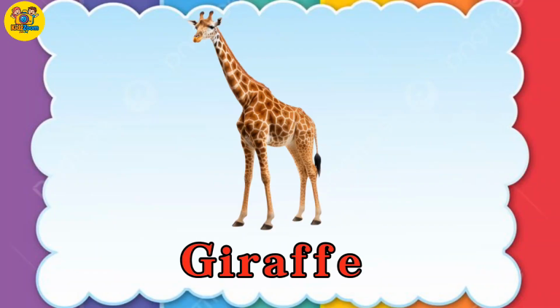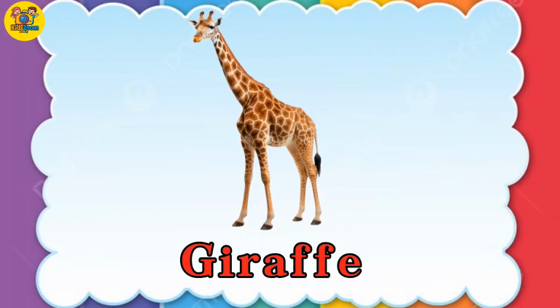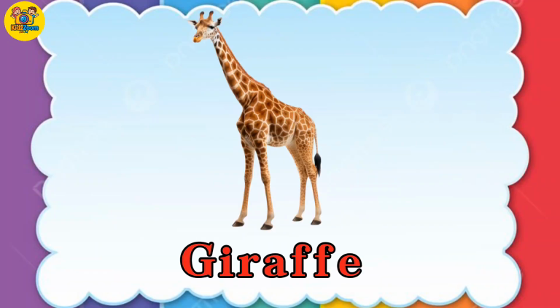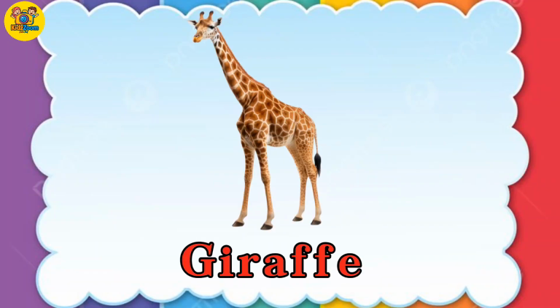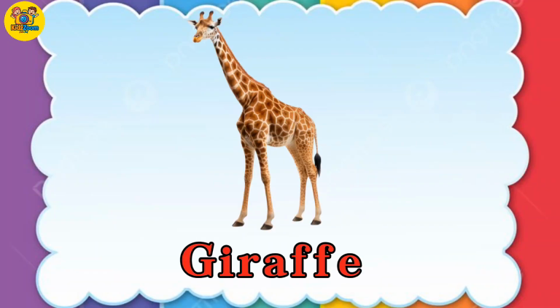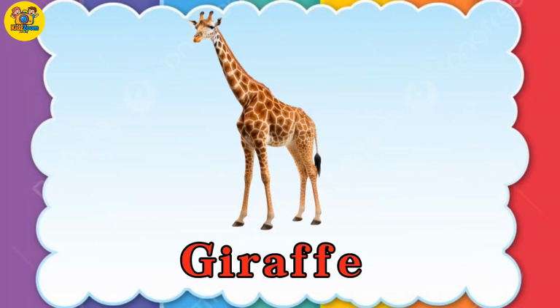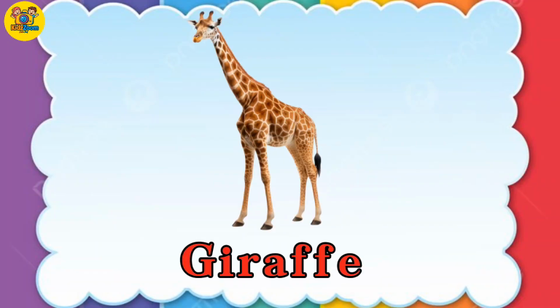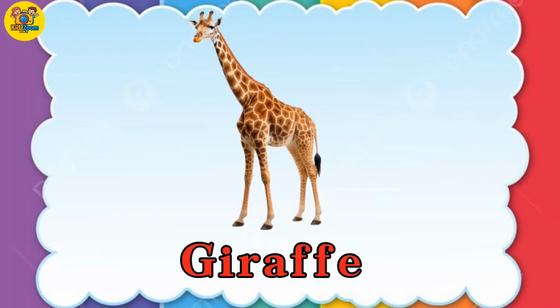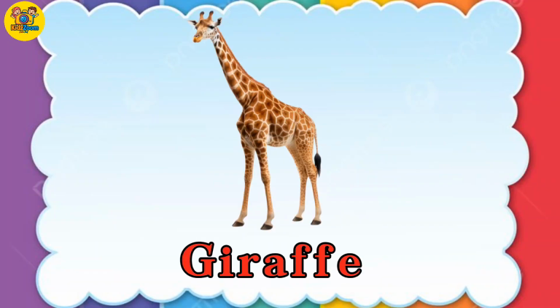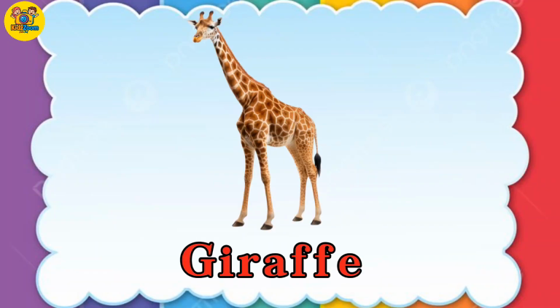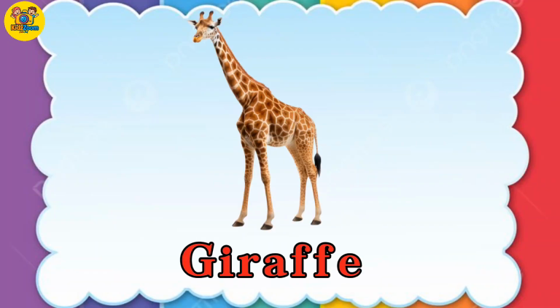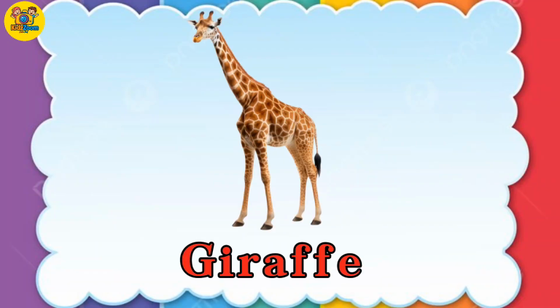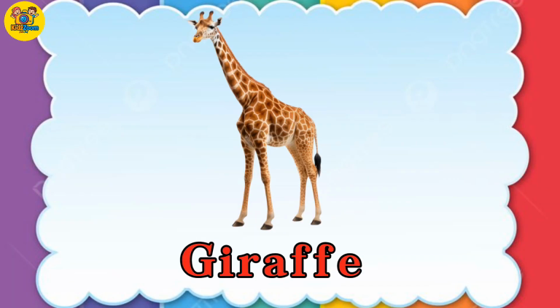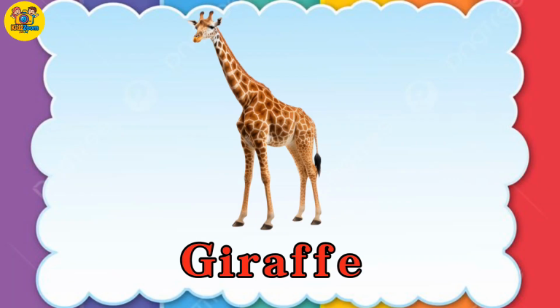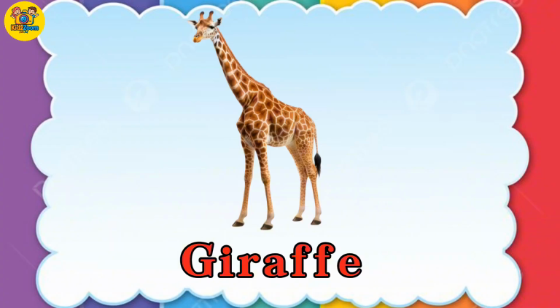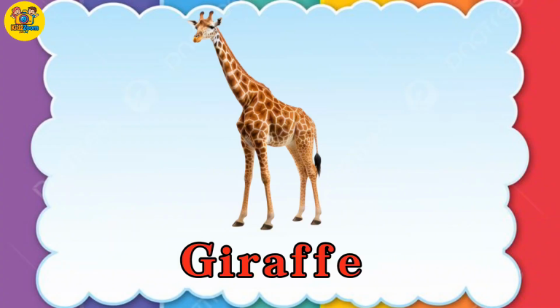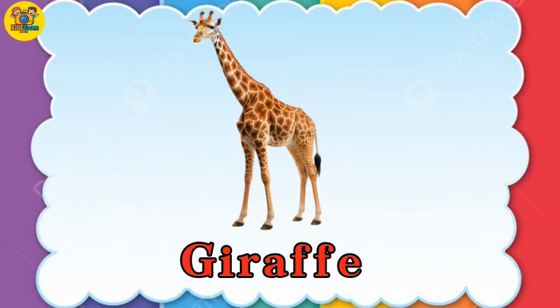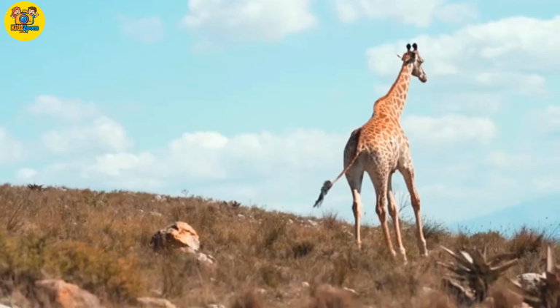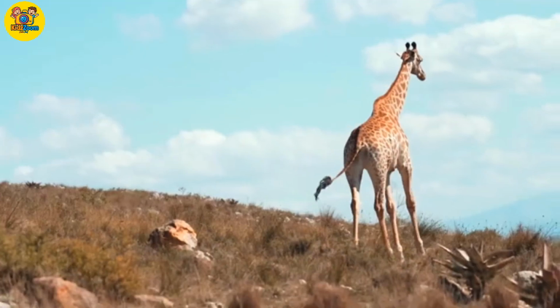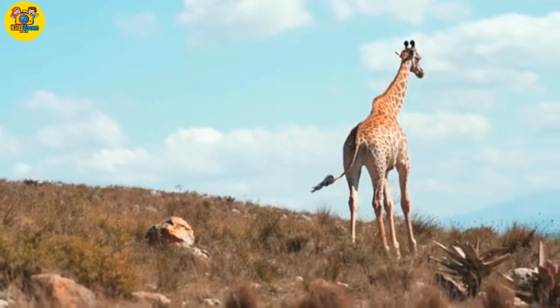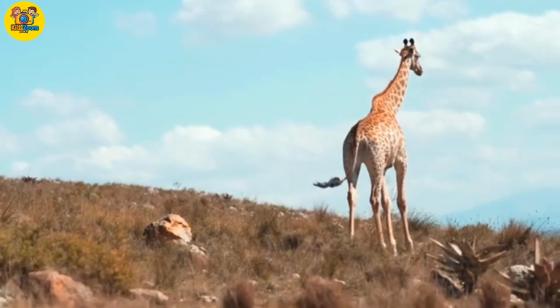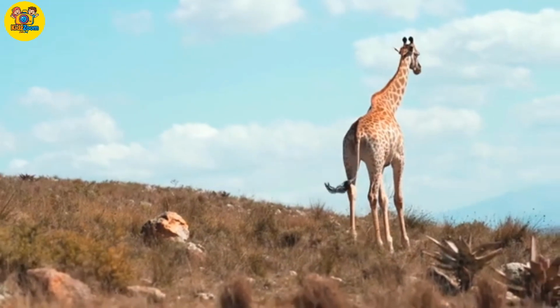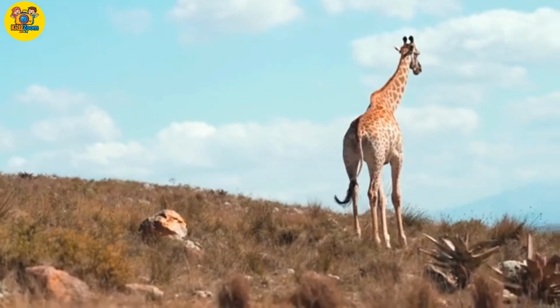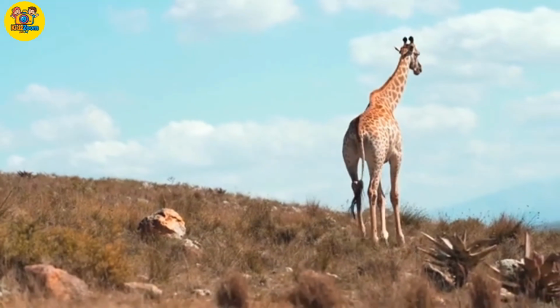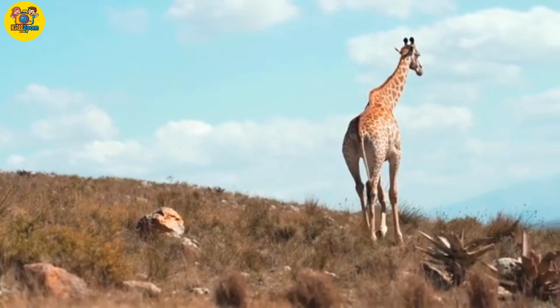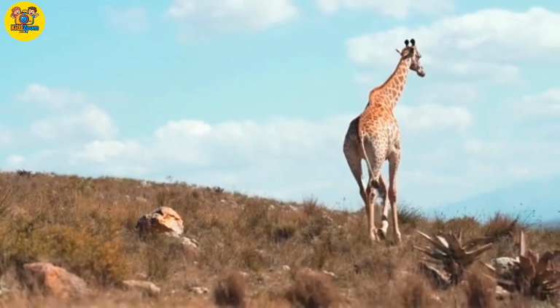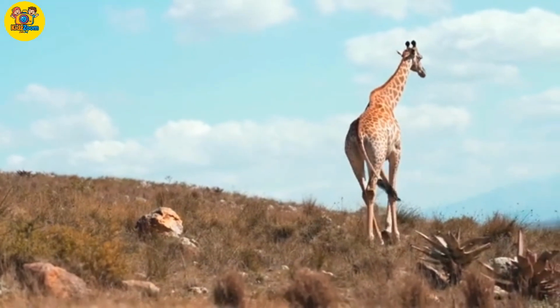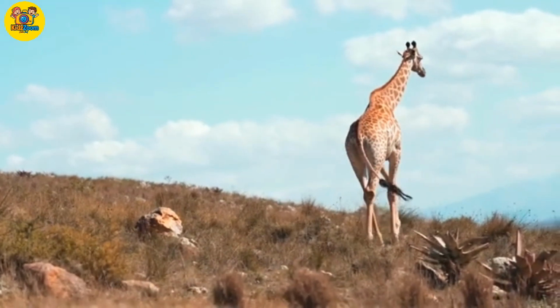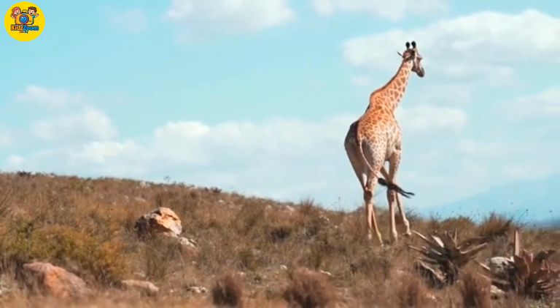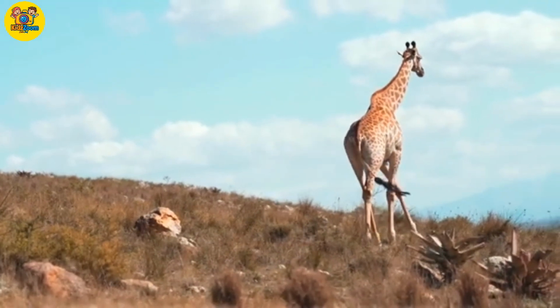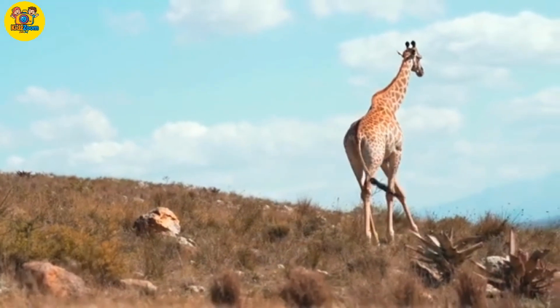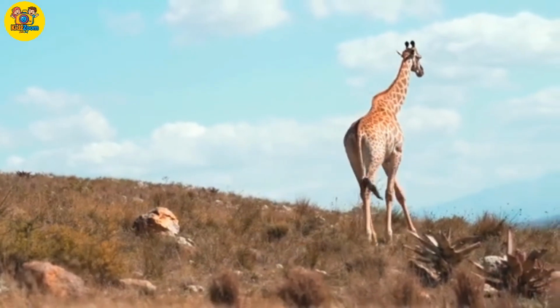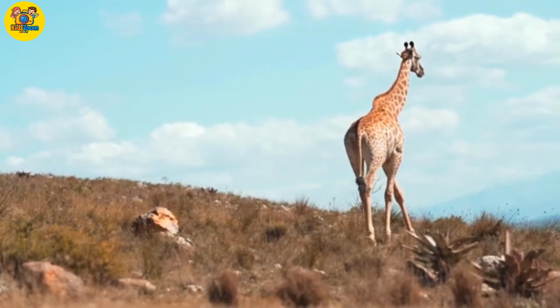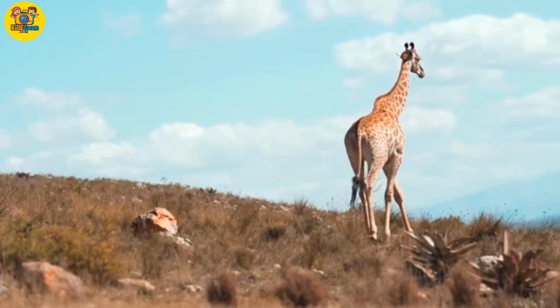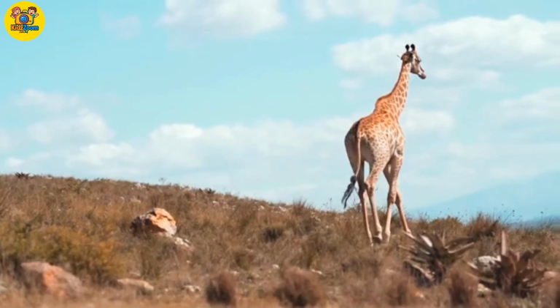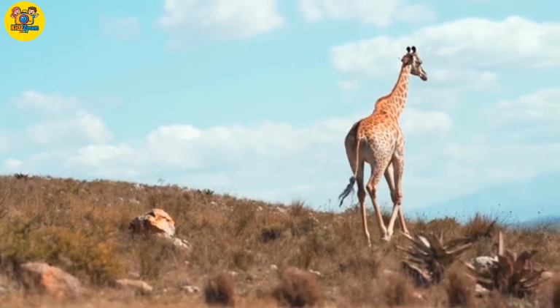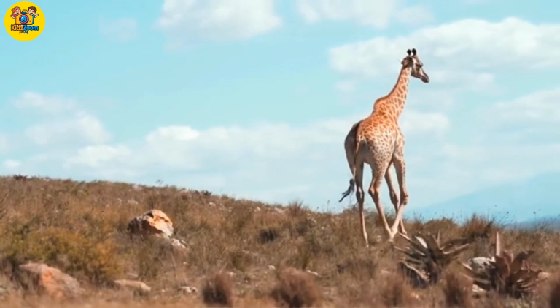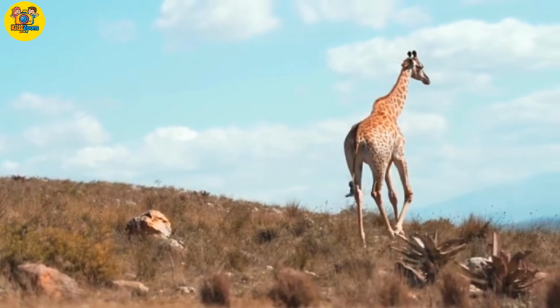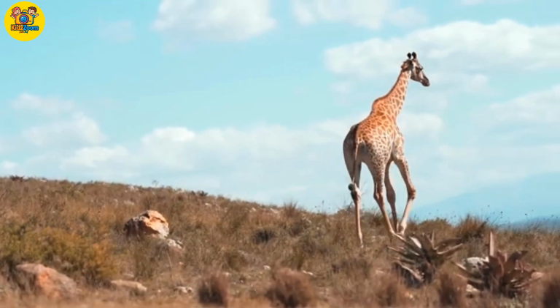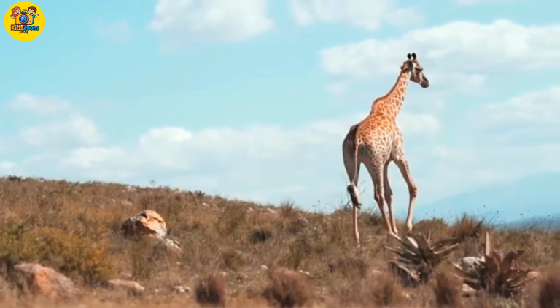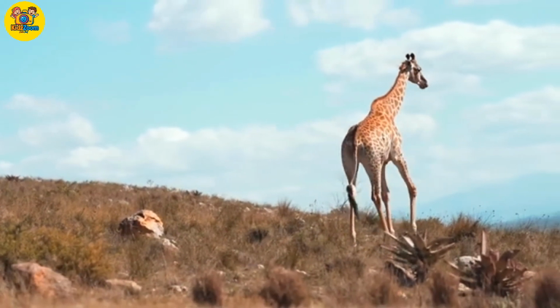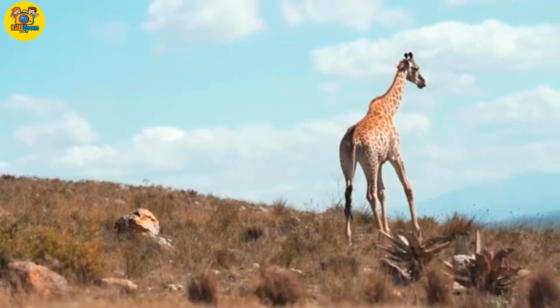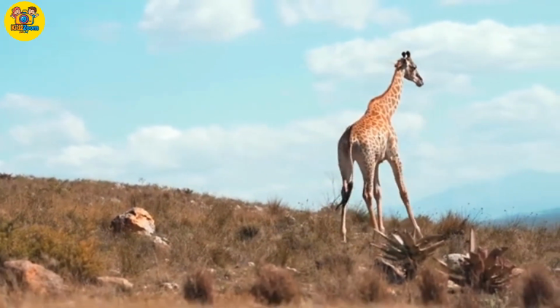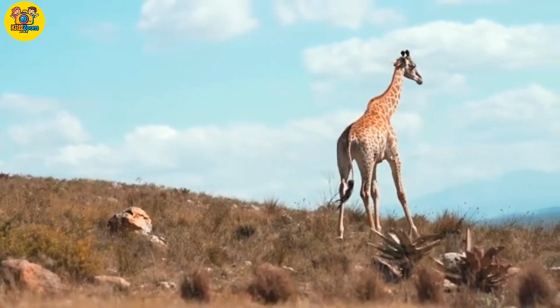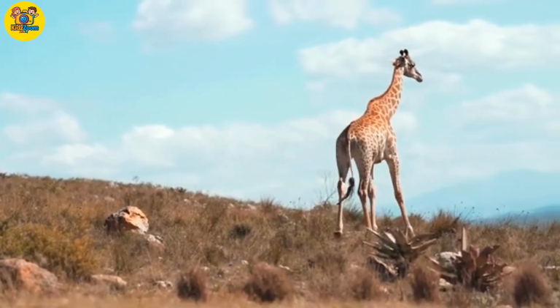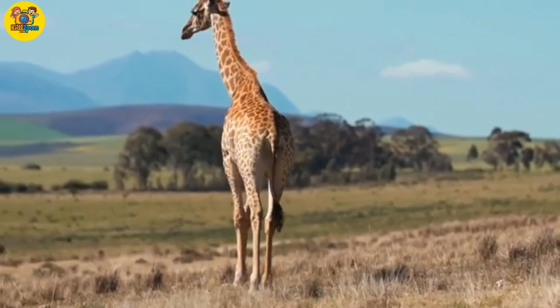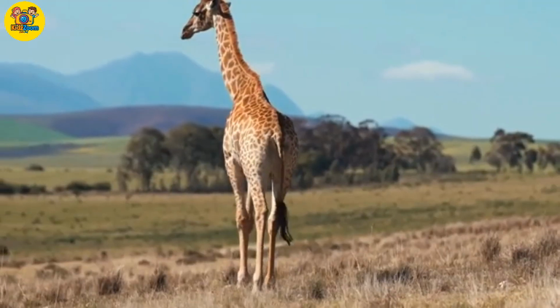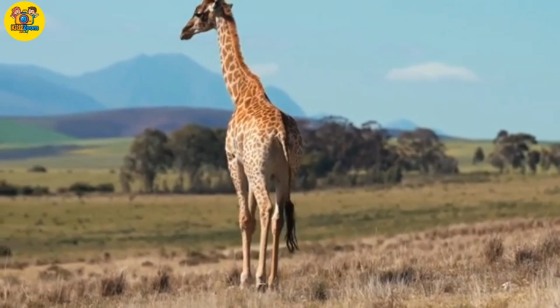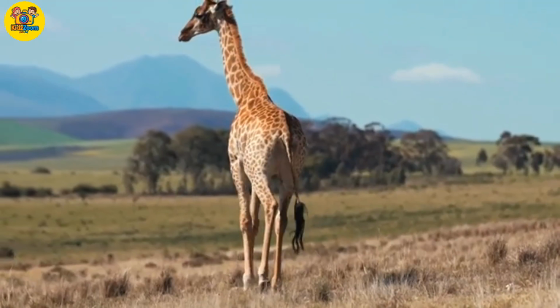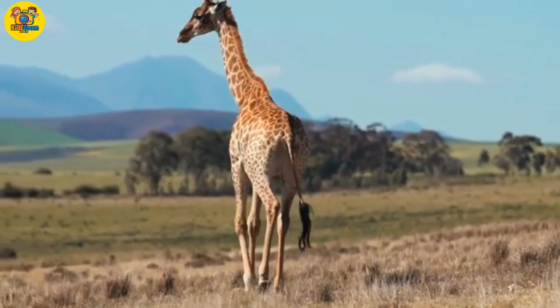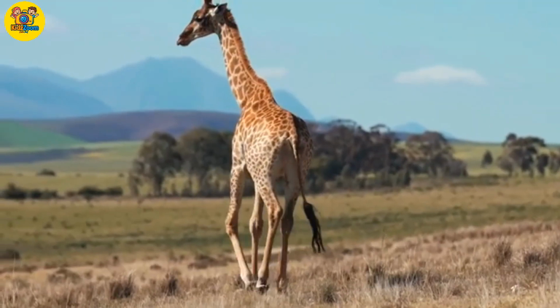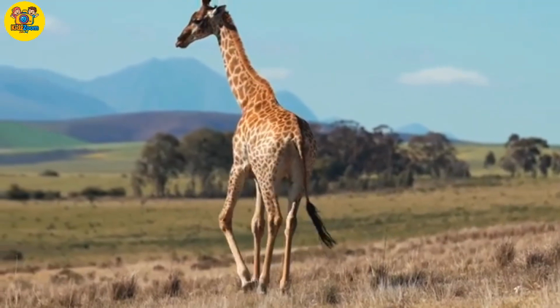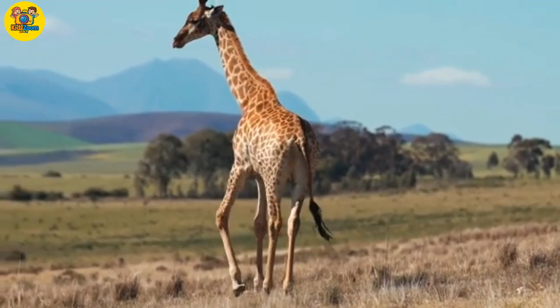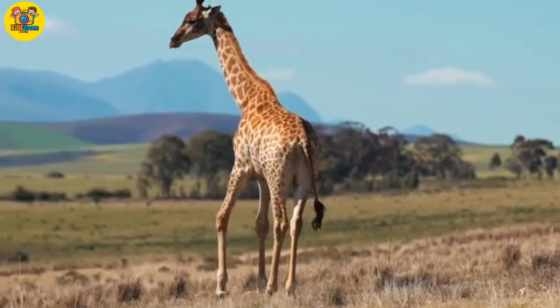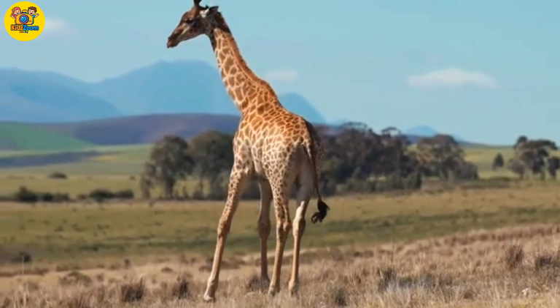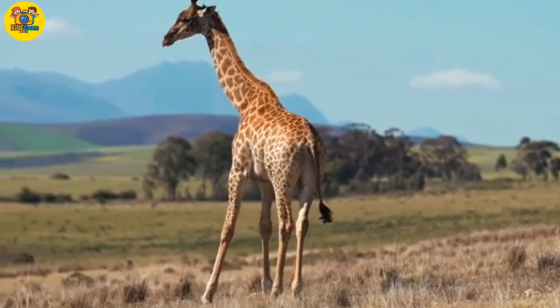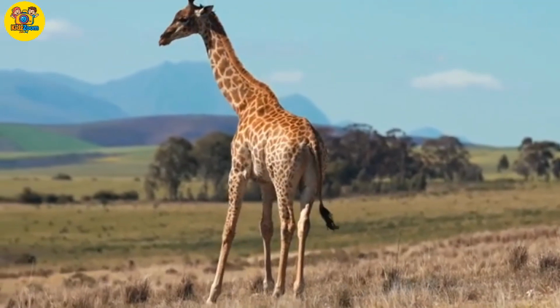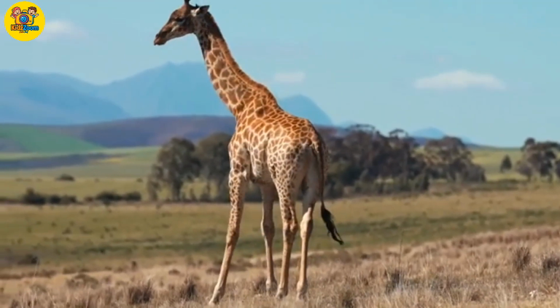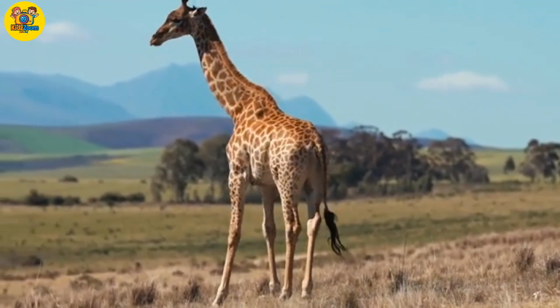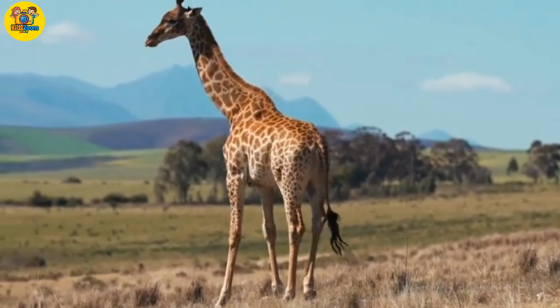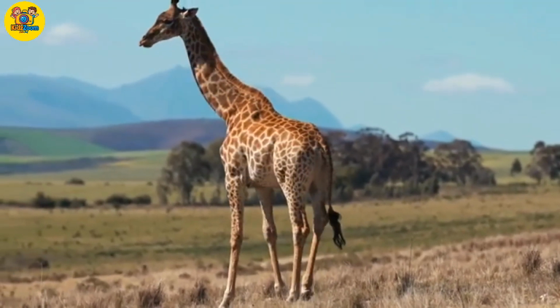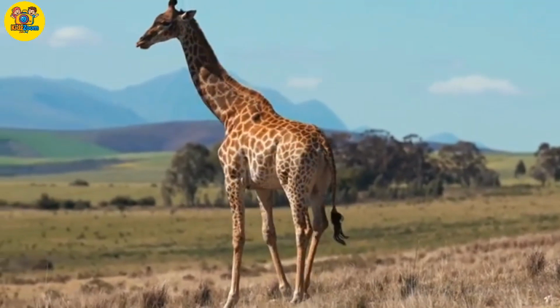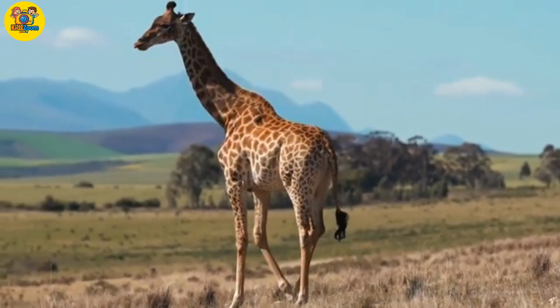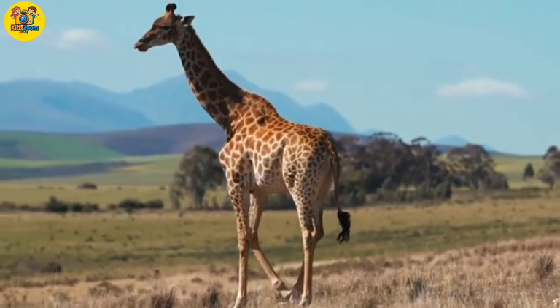Giraffe. The tallest of all. Giraffes have the same number of neck bones as humans, just way longer.